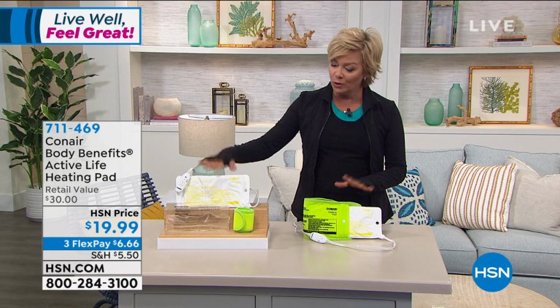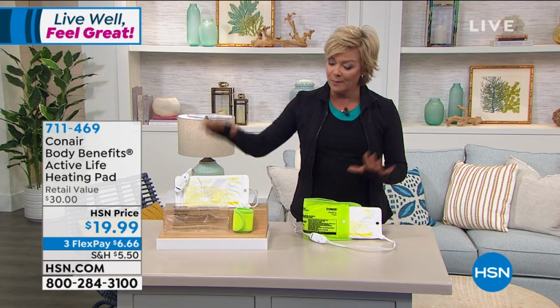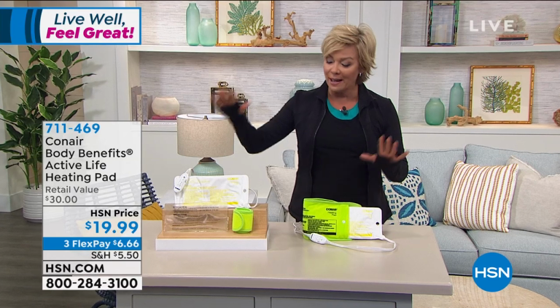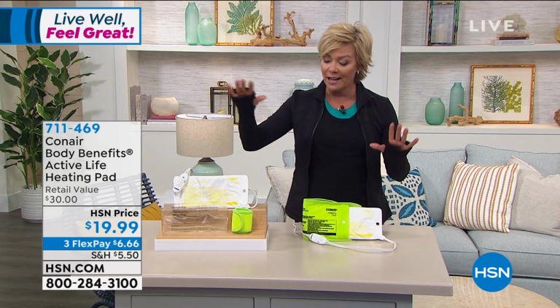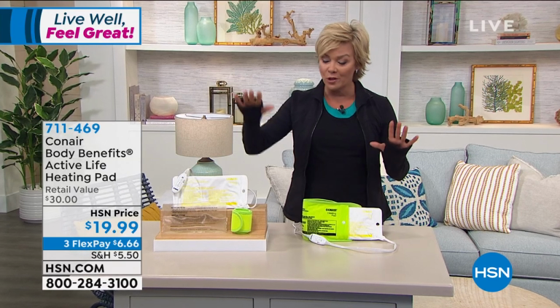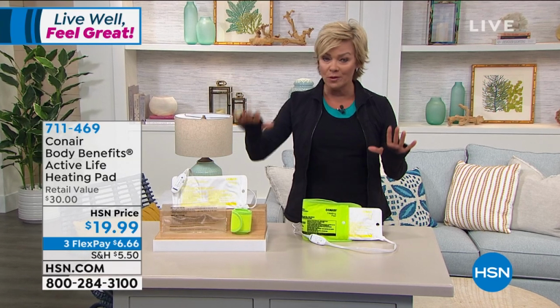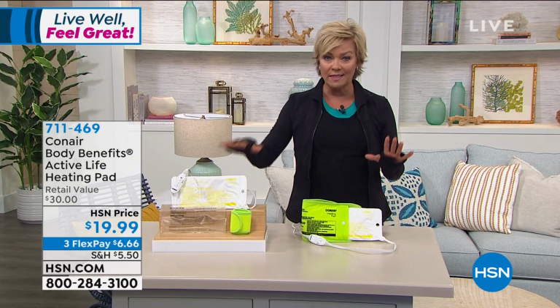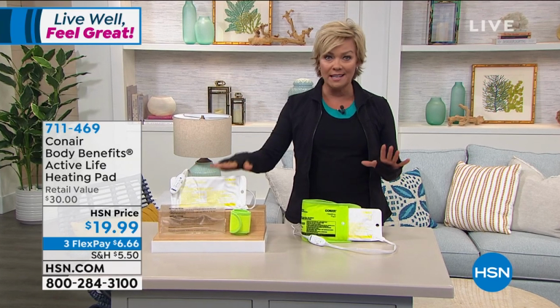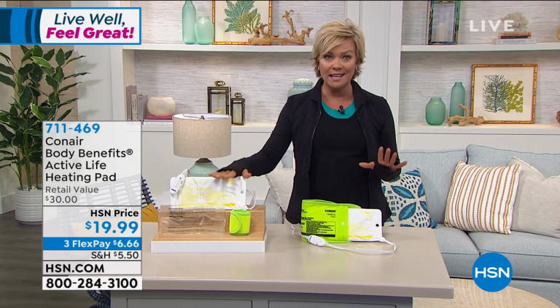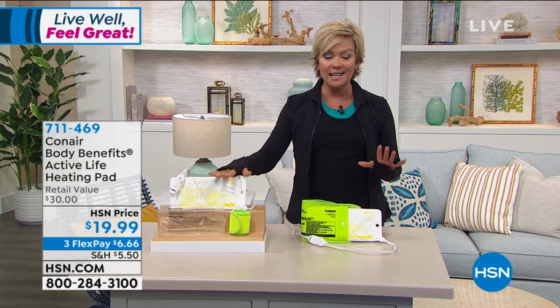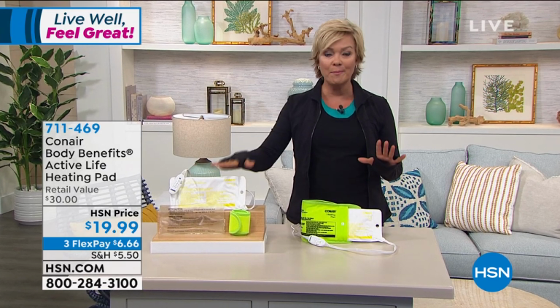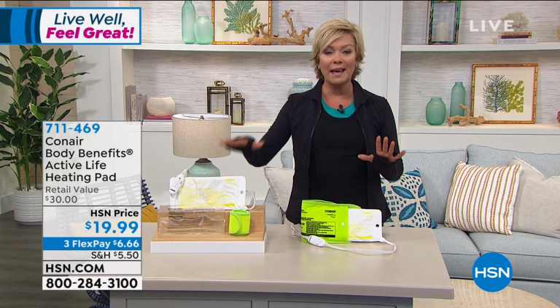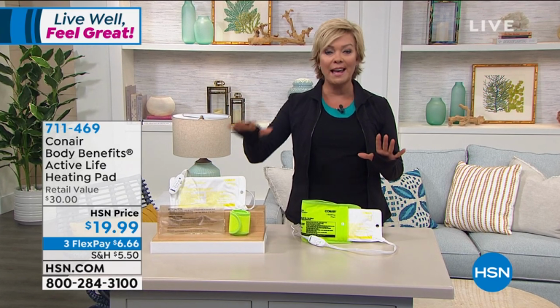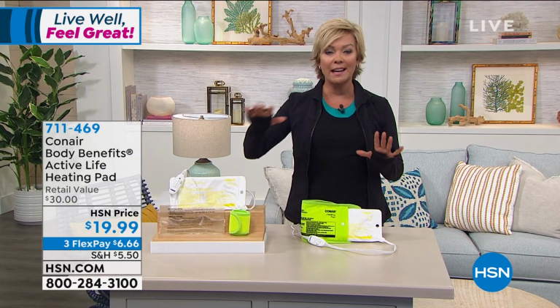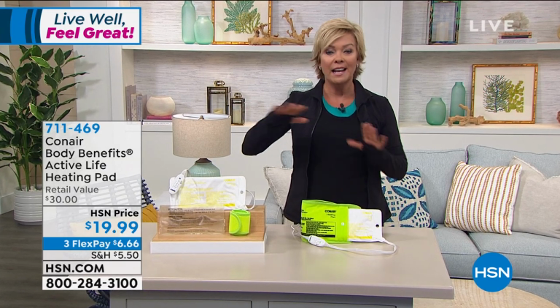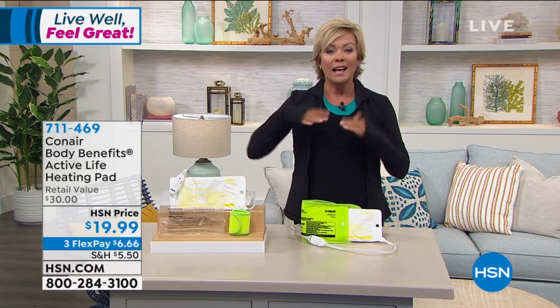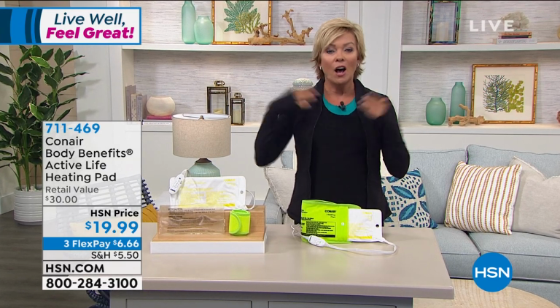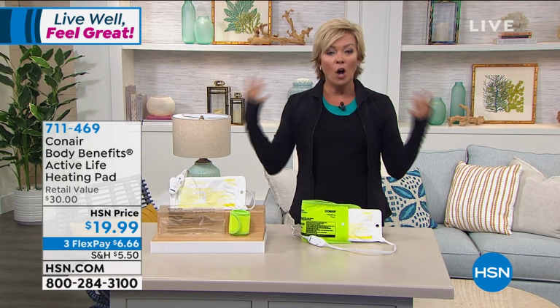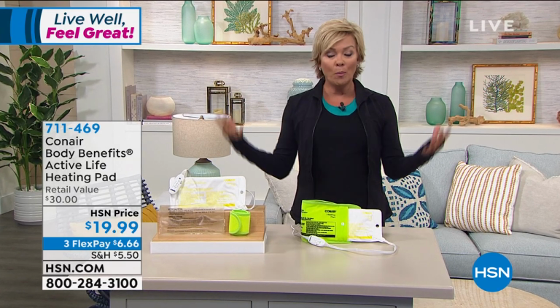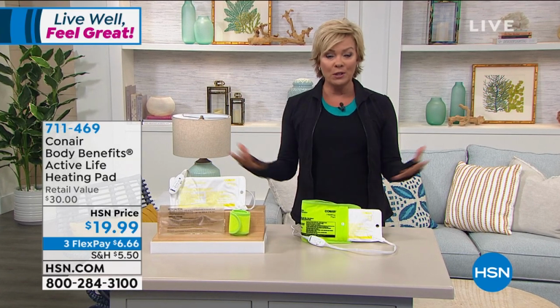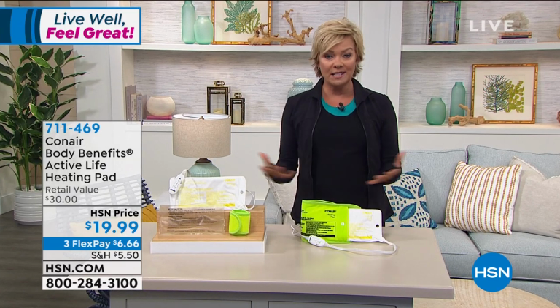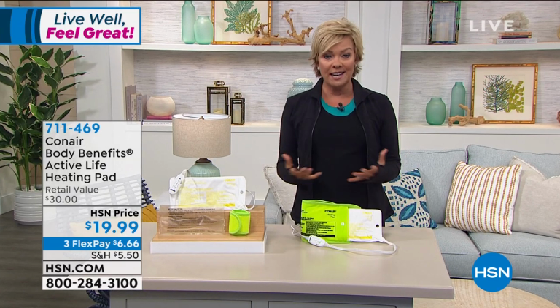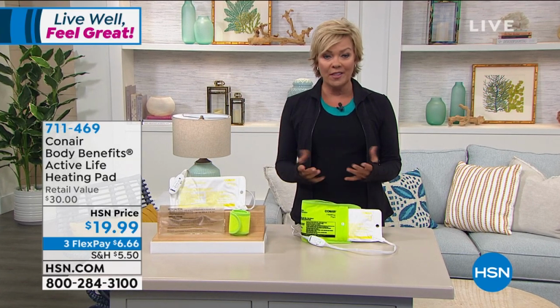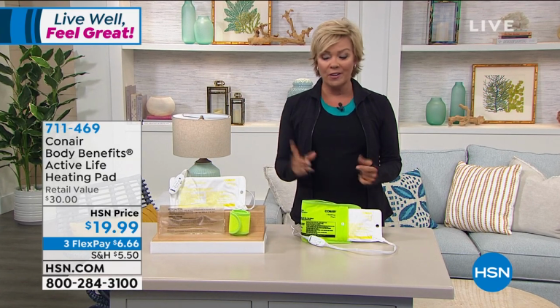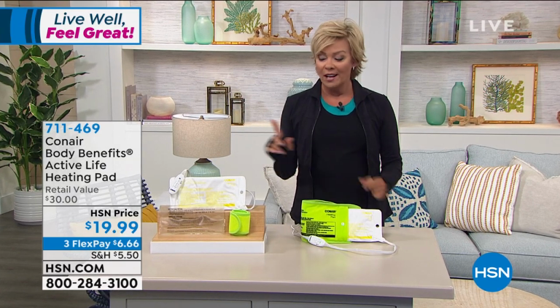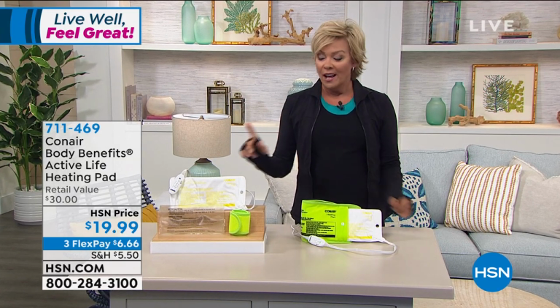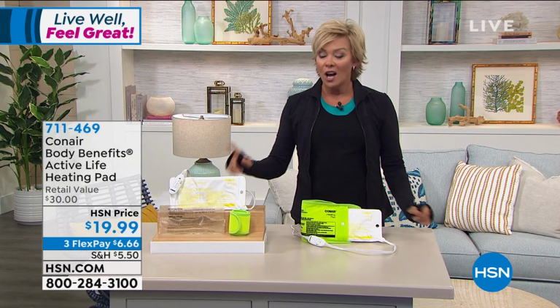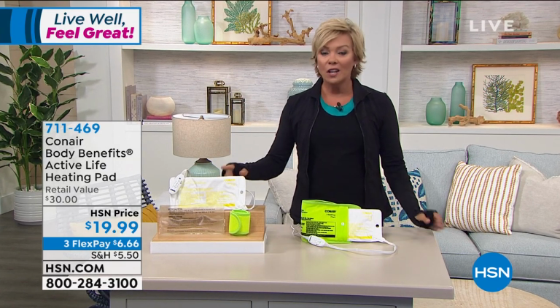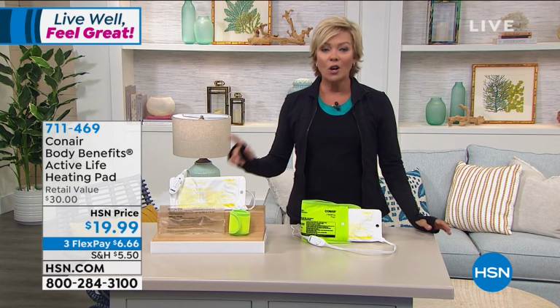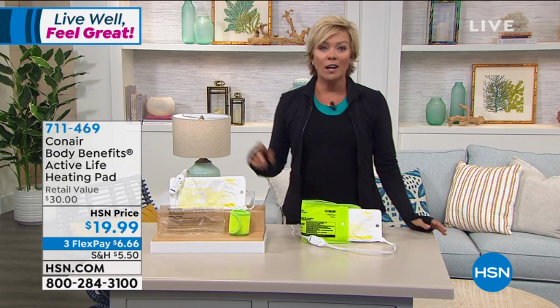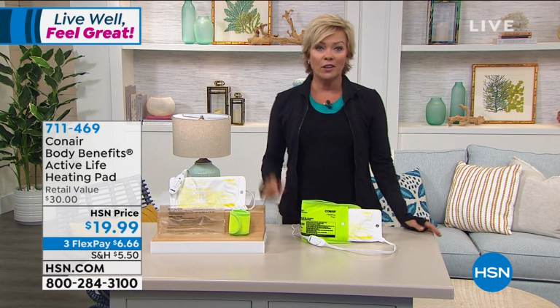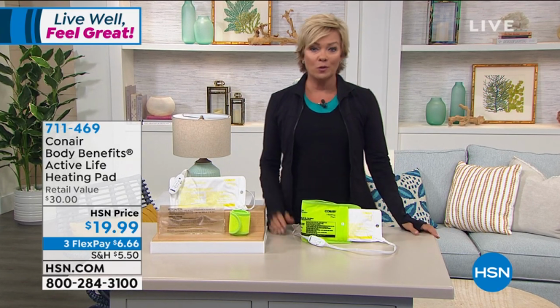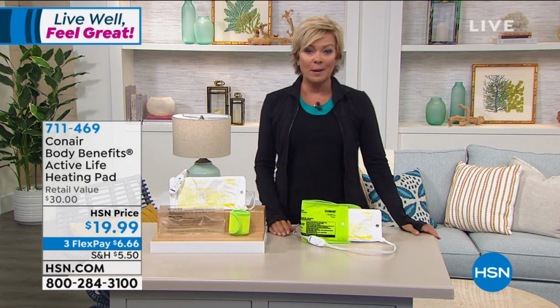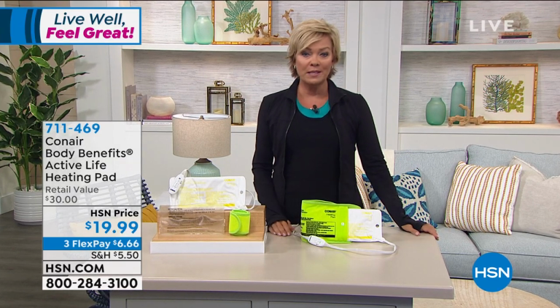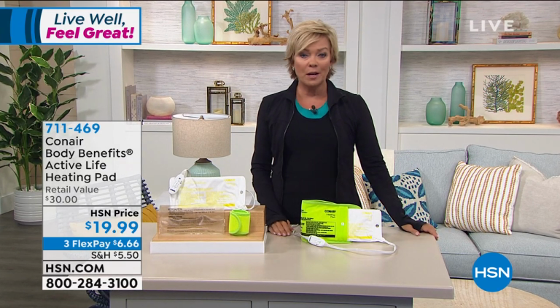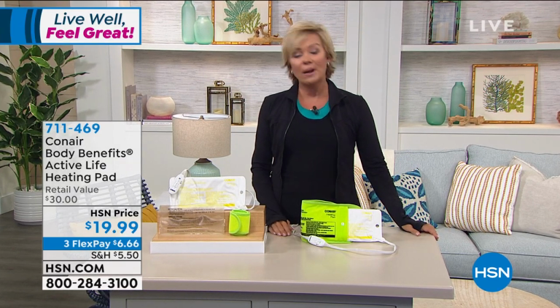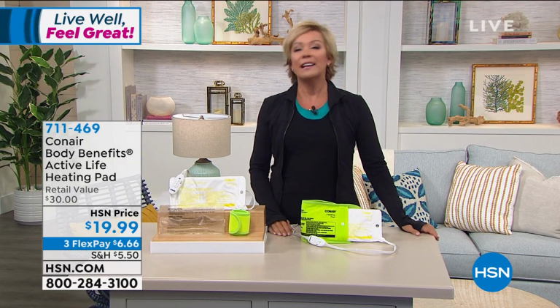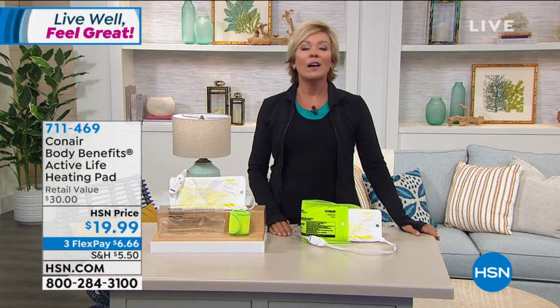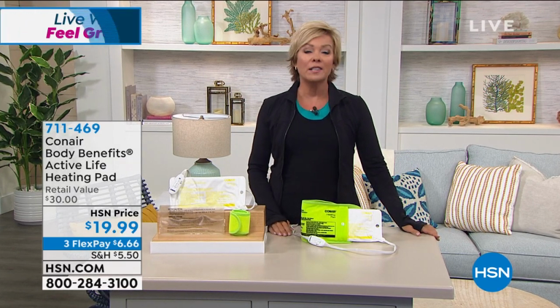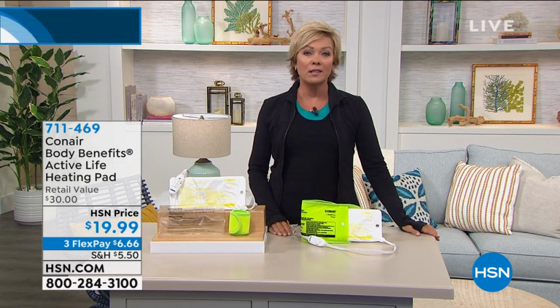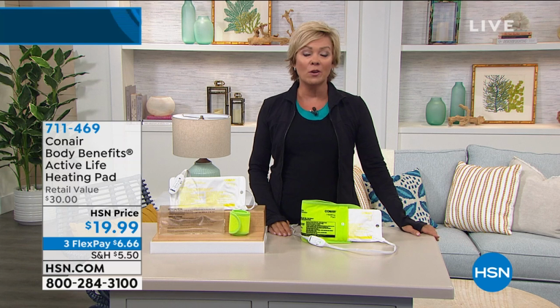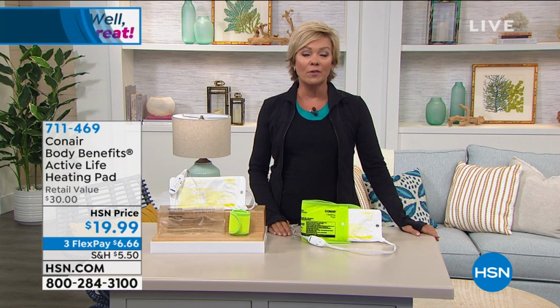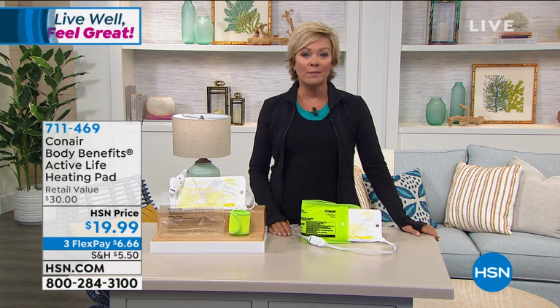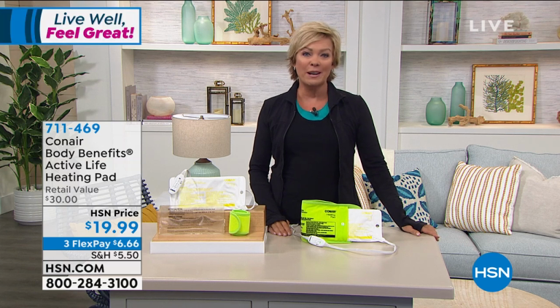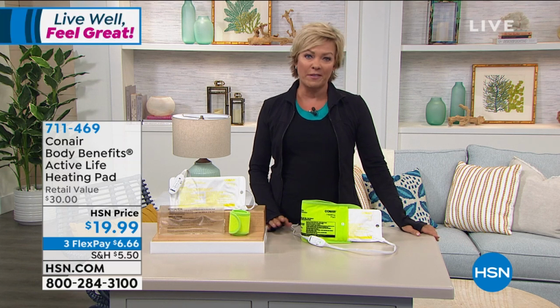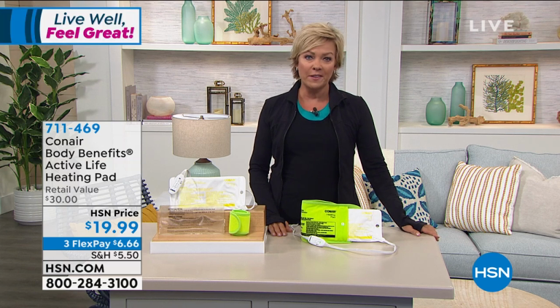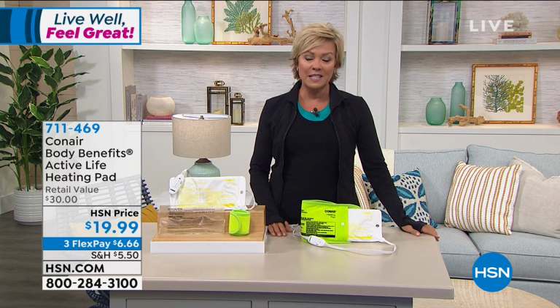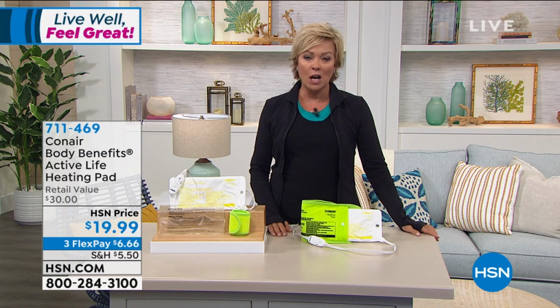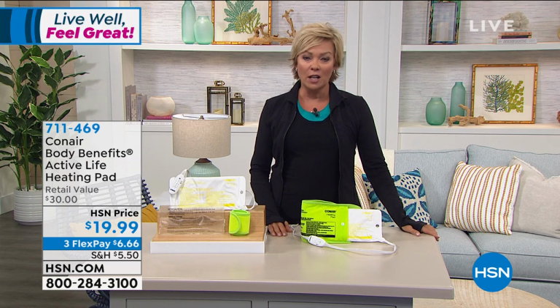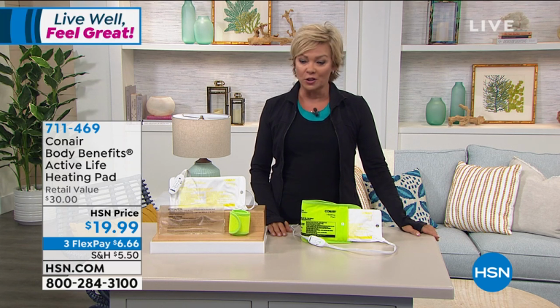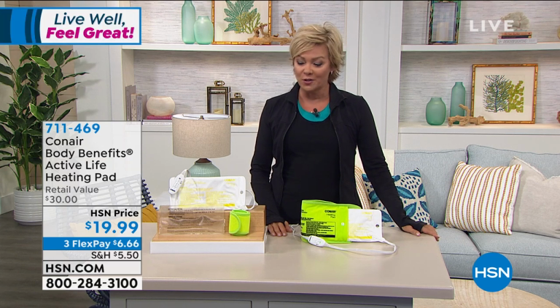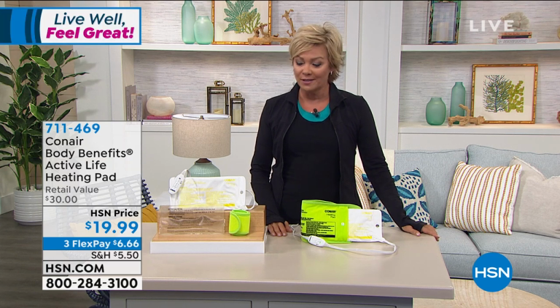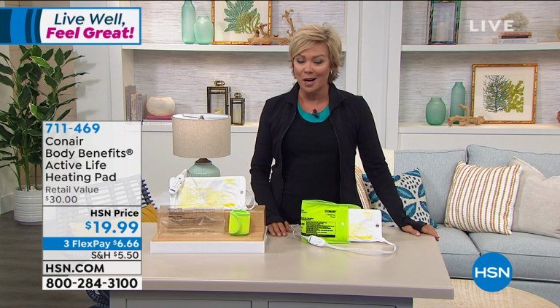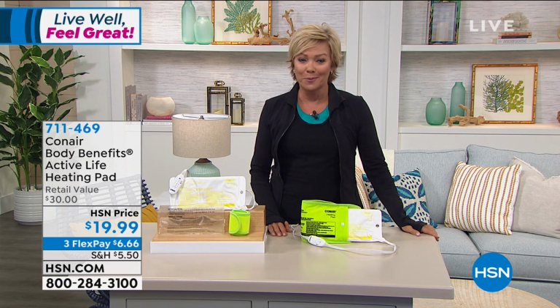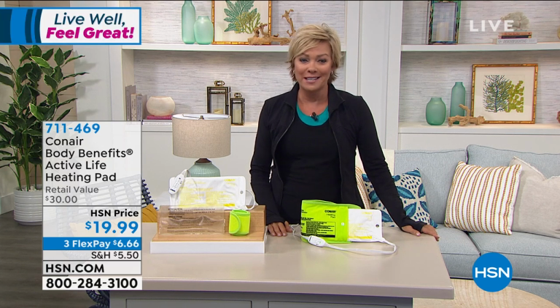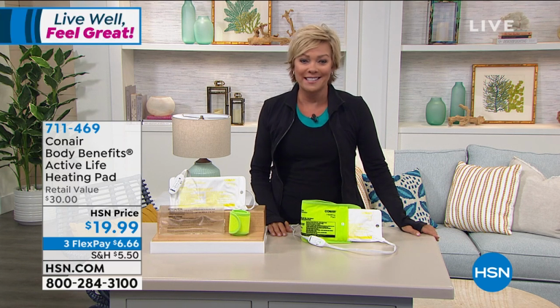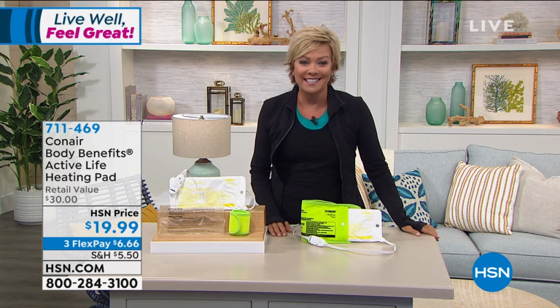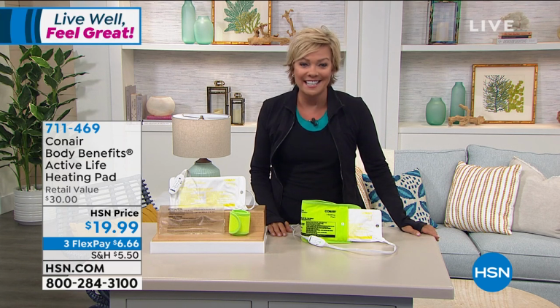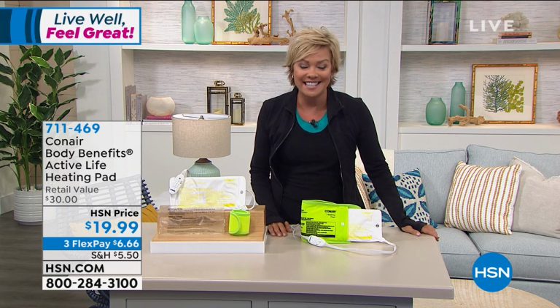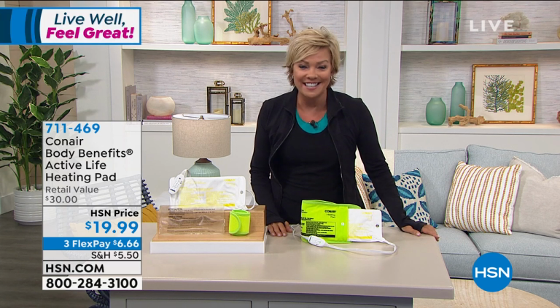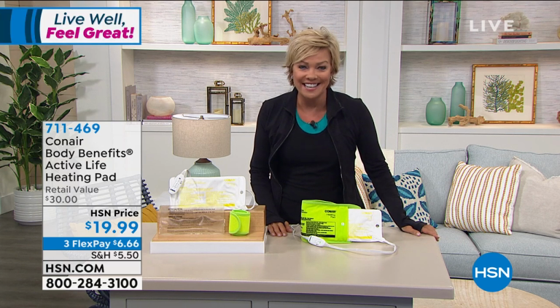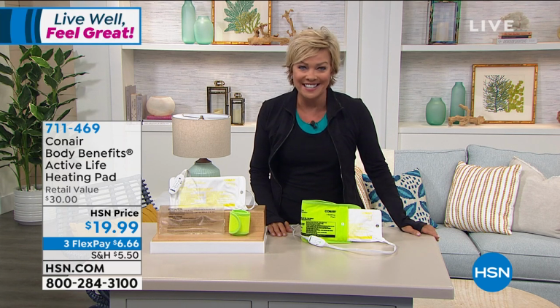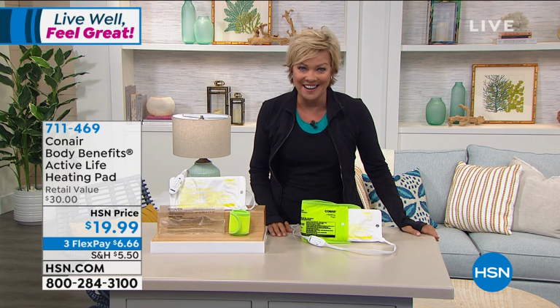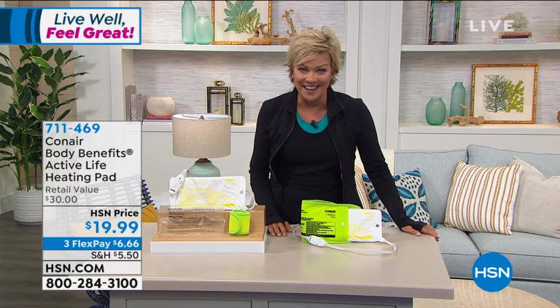Cooling pack — you get the heating pad all put together on Conair's website. Right now, this is over about $50. Our price is $19.99.